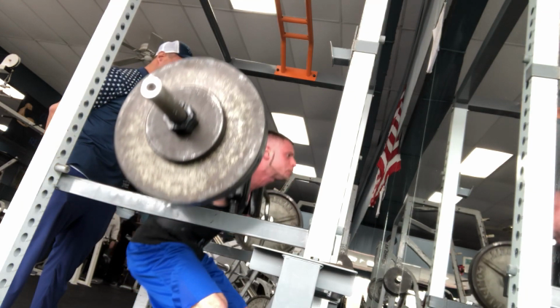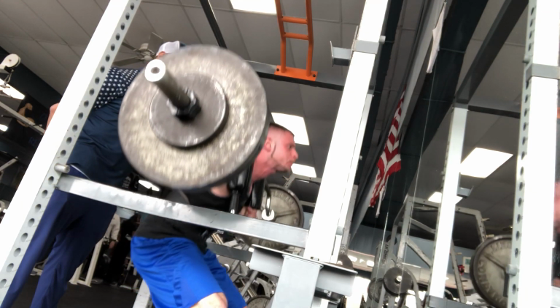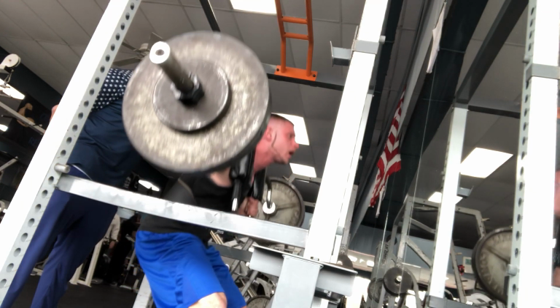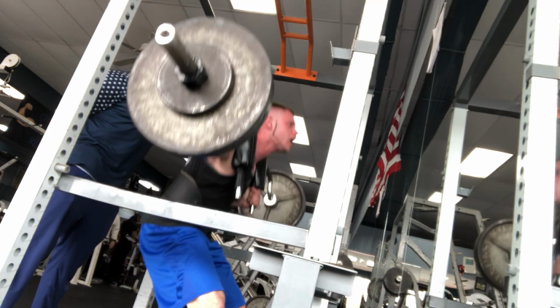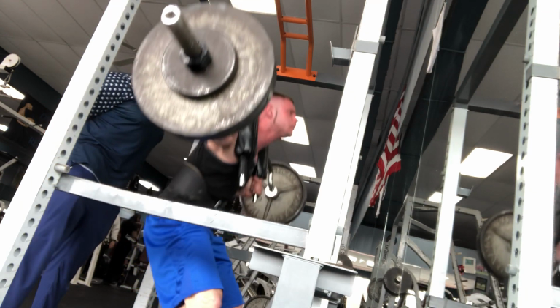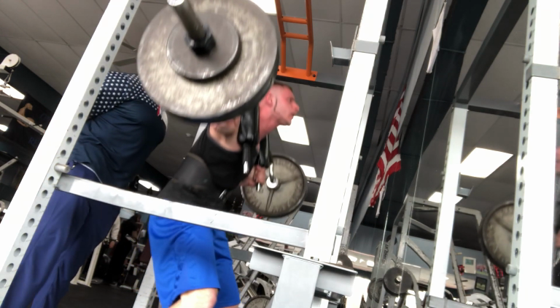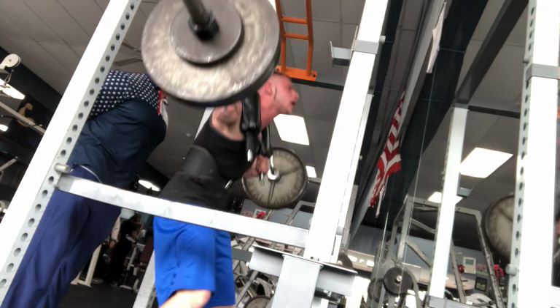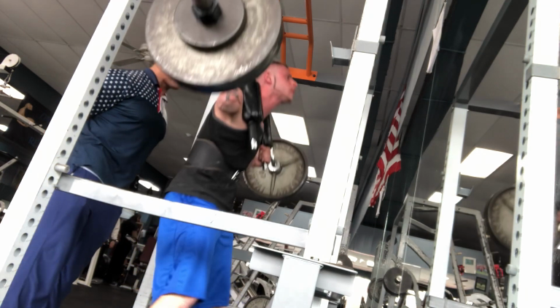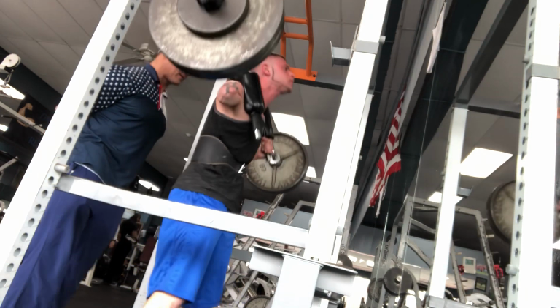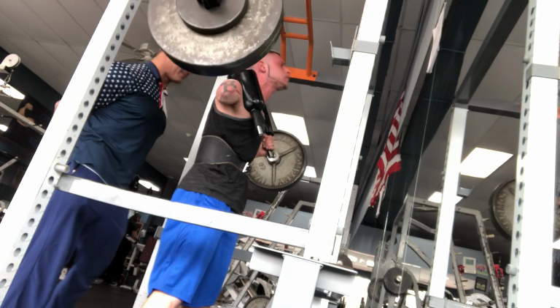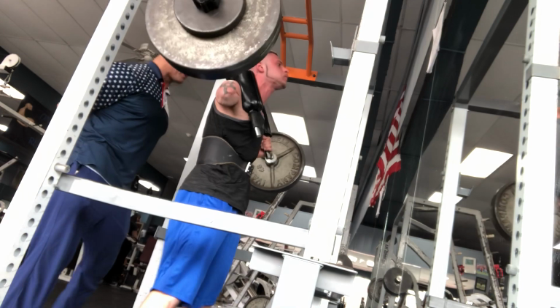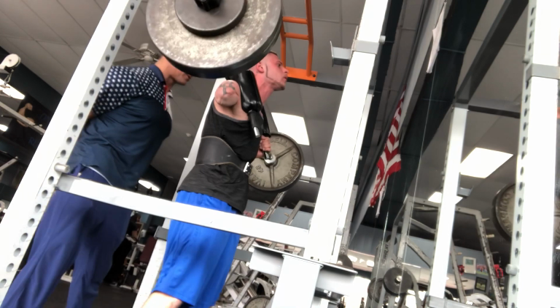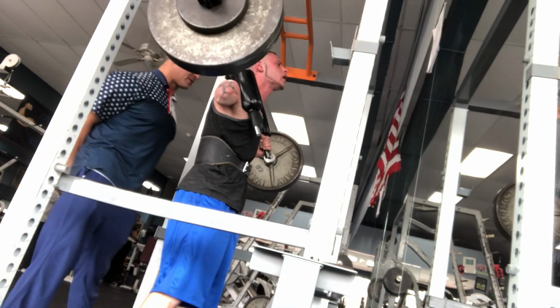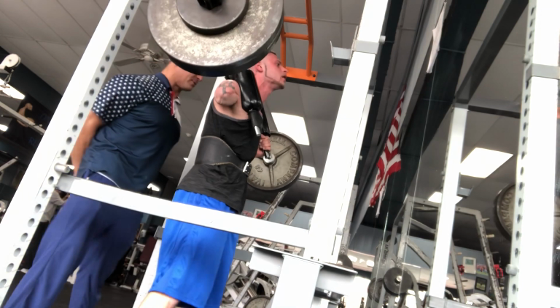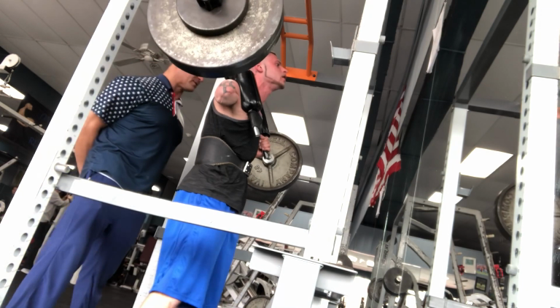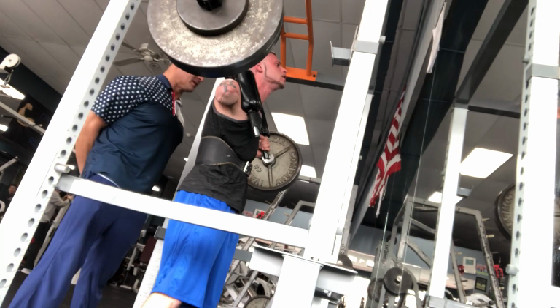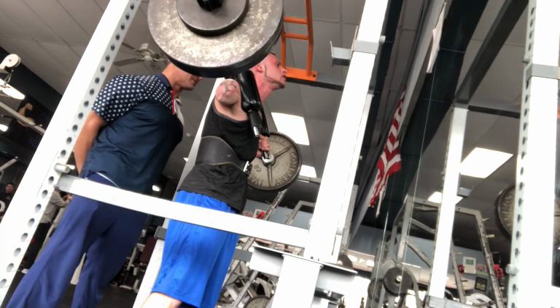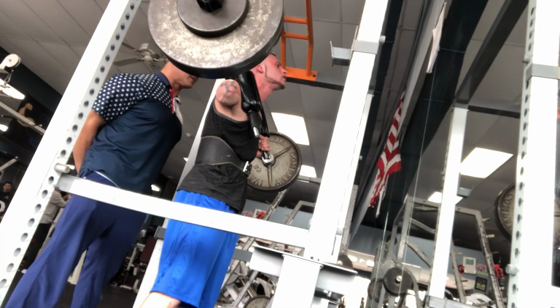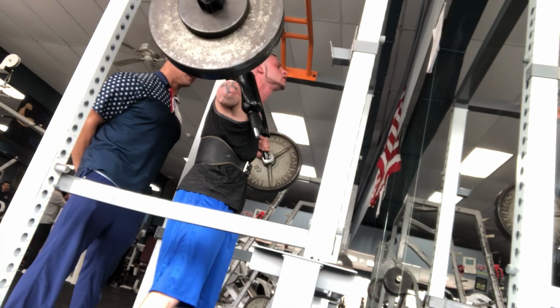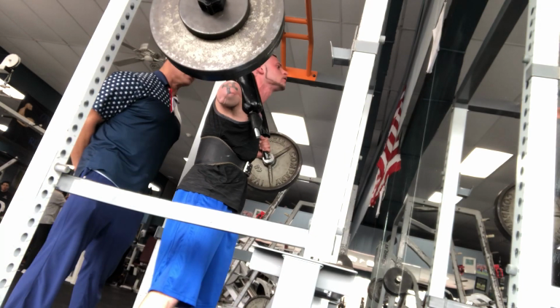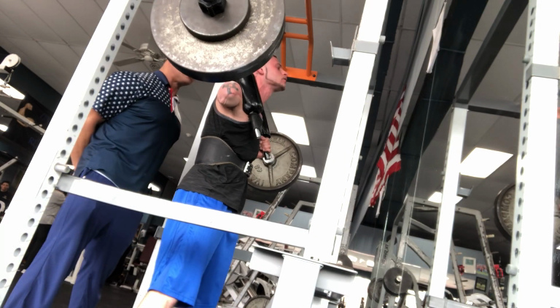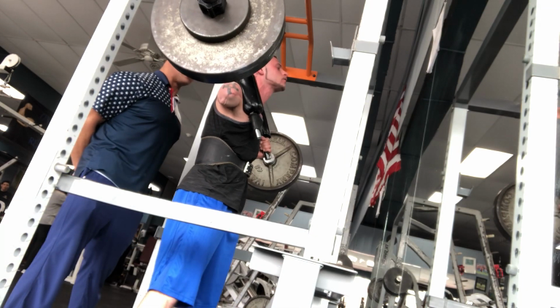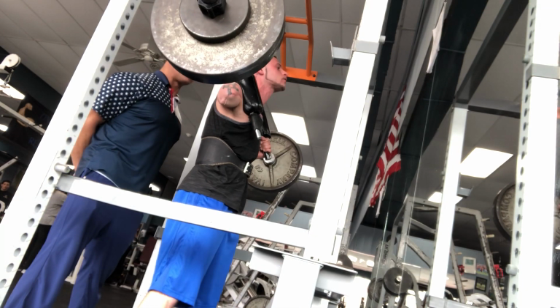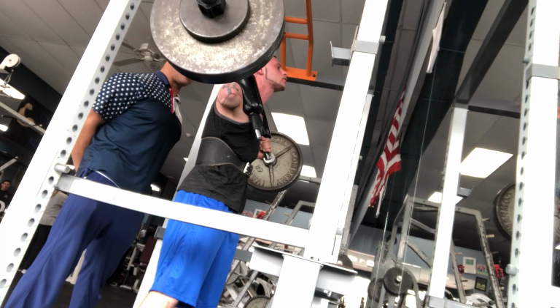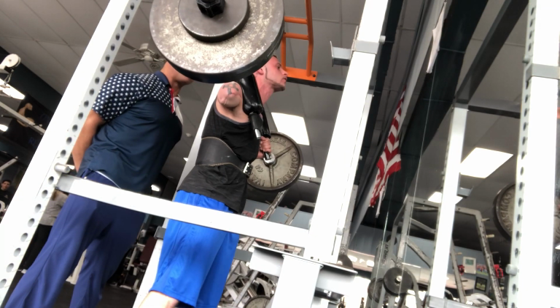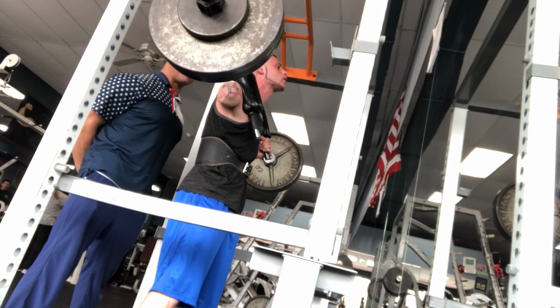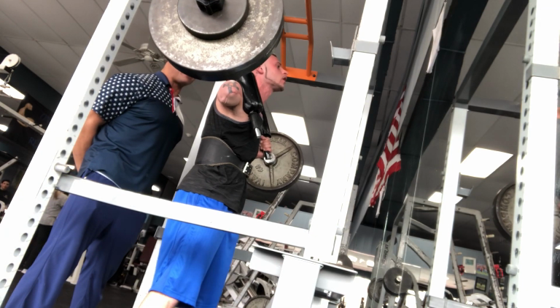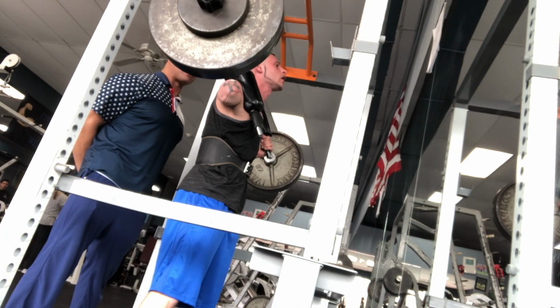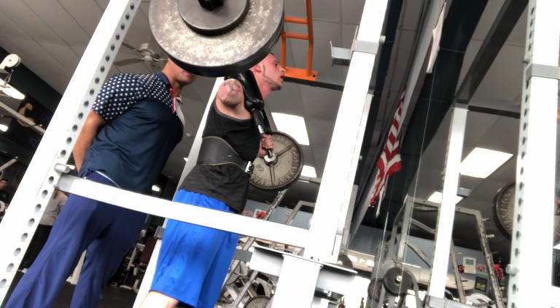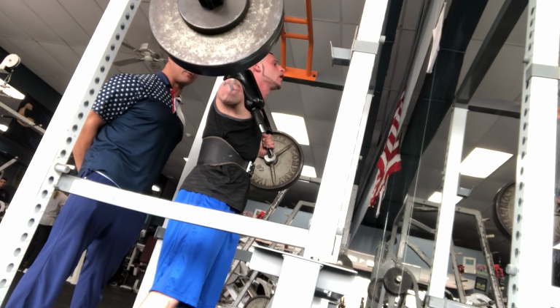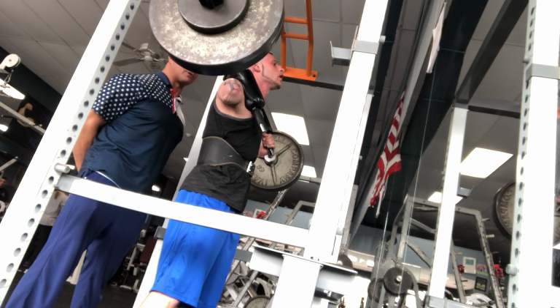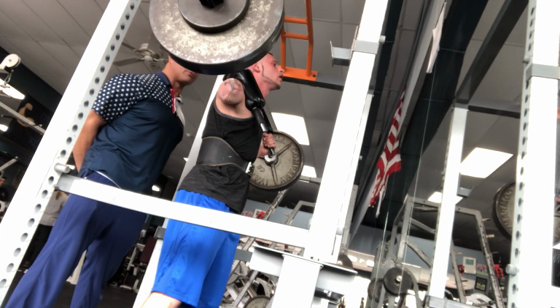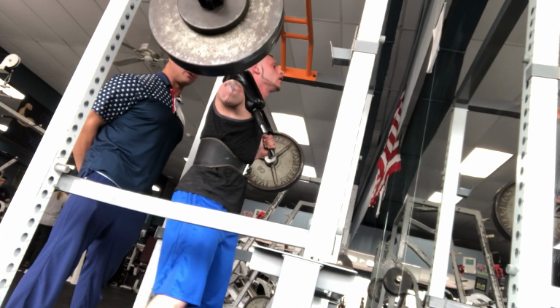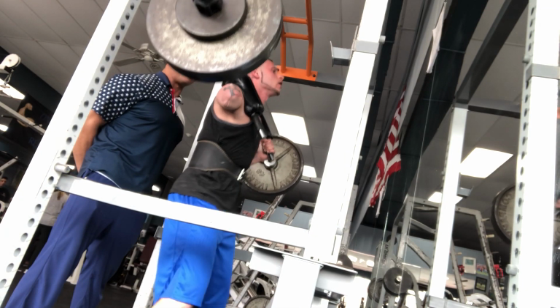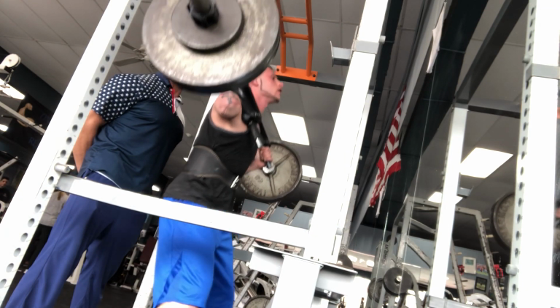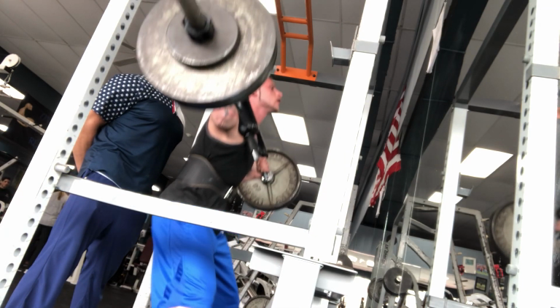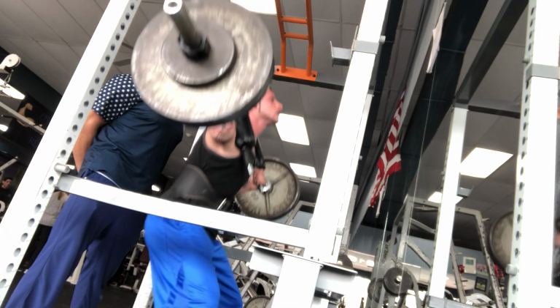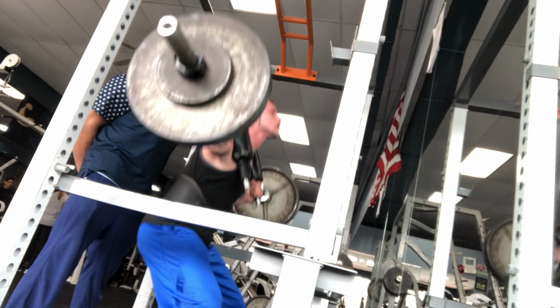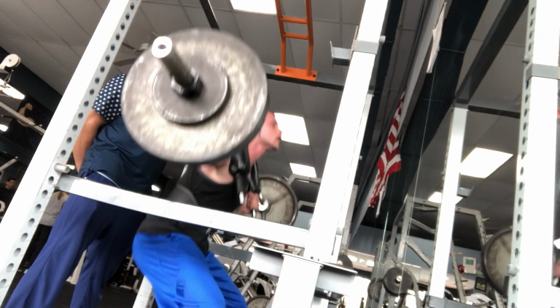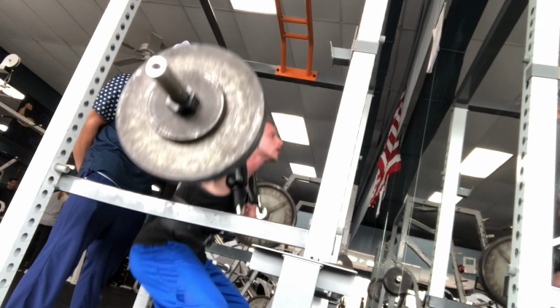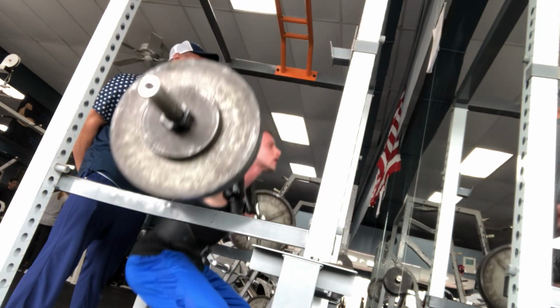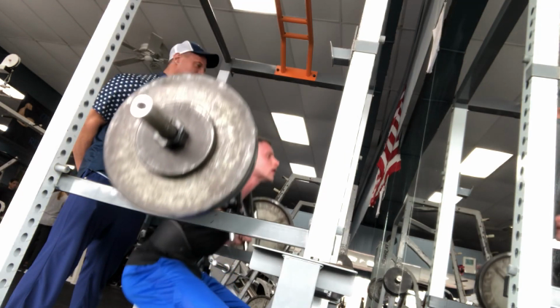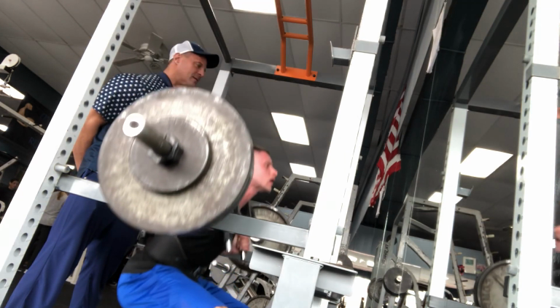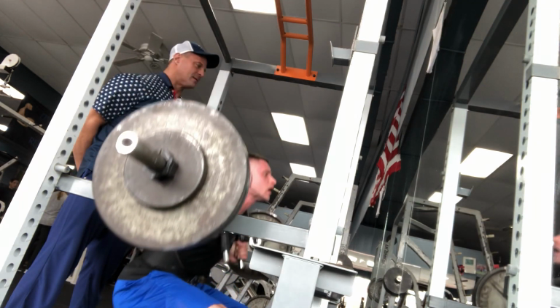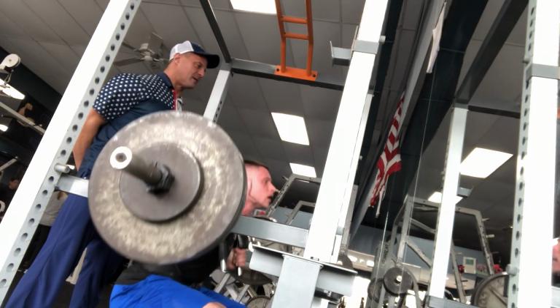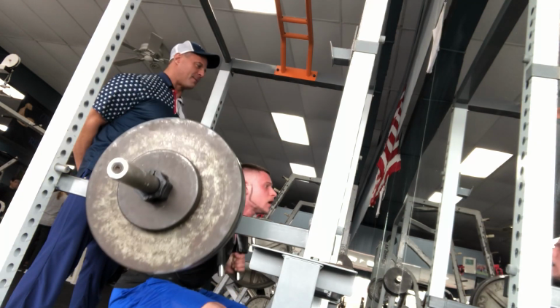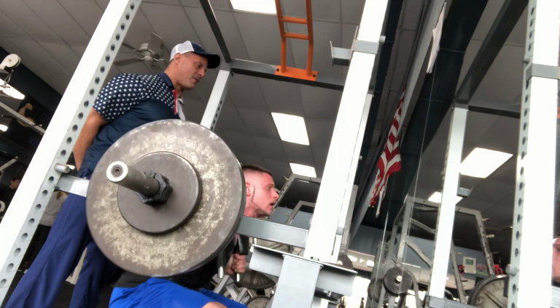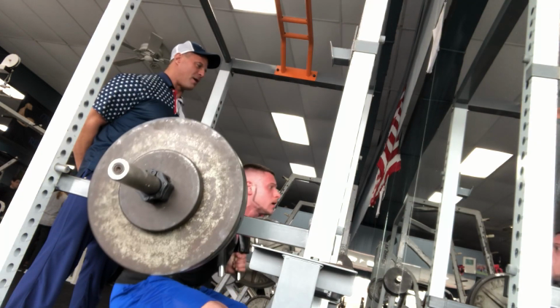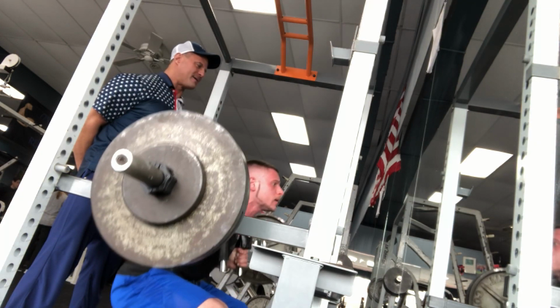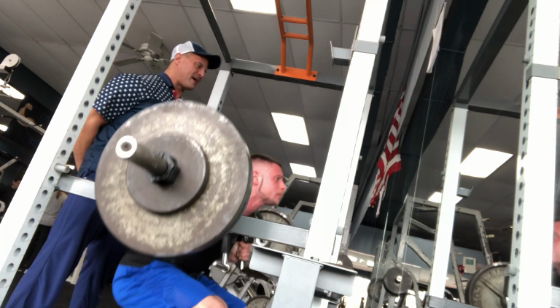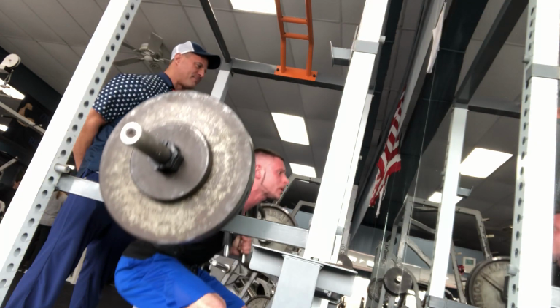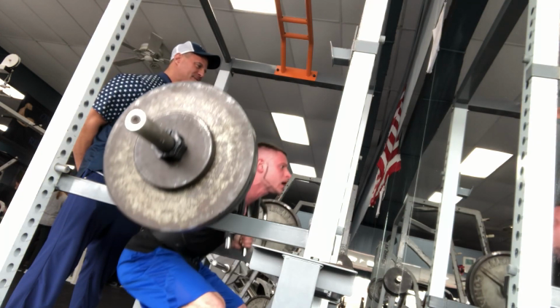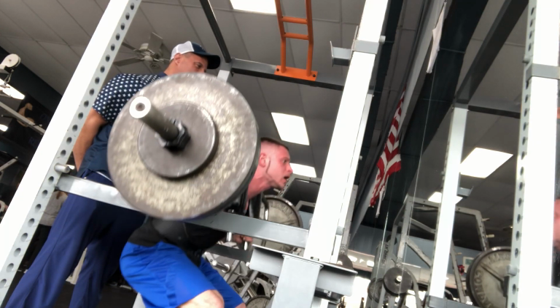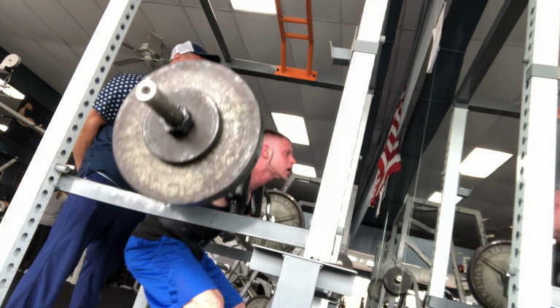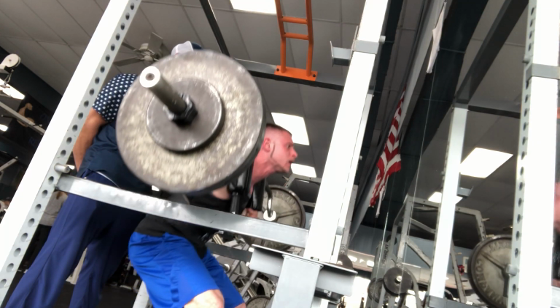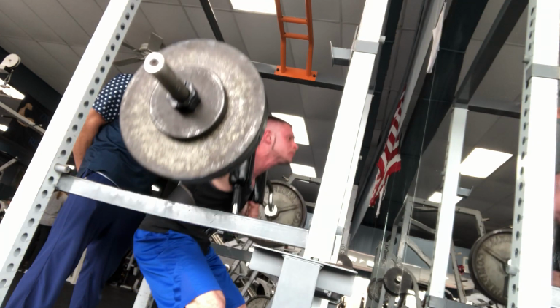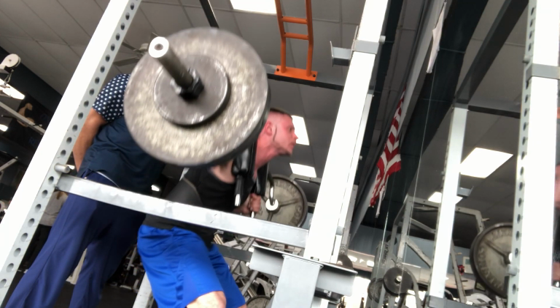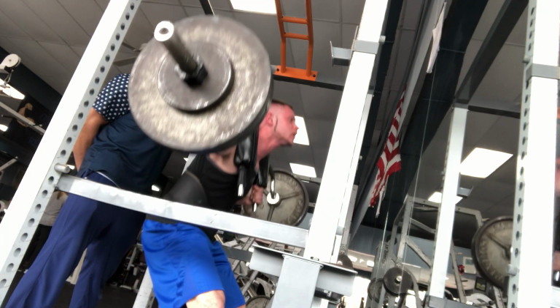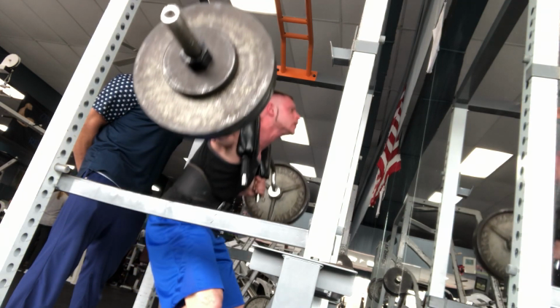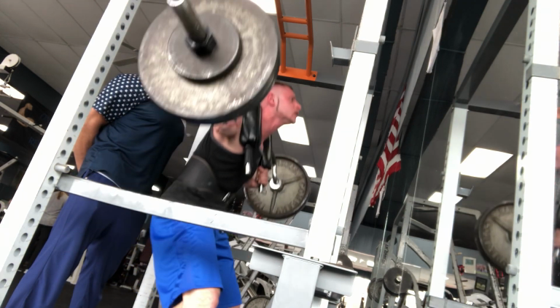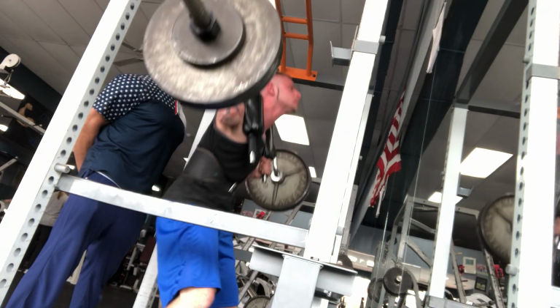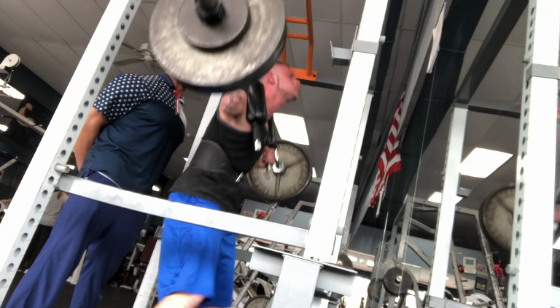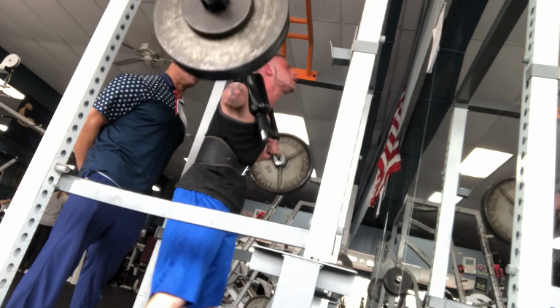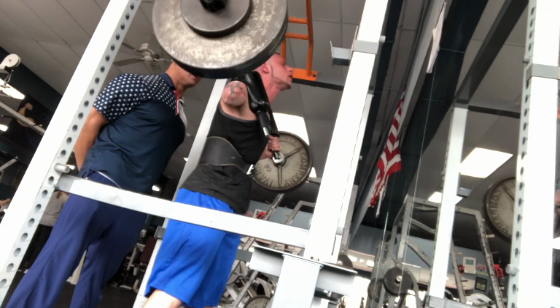Up, up, up. Chest up, turn that slow. Control the button. Up, up, up.